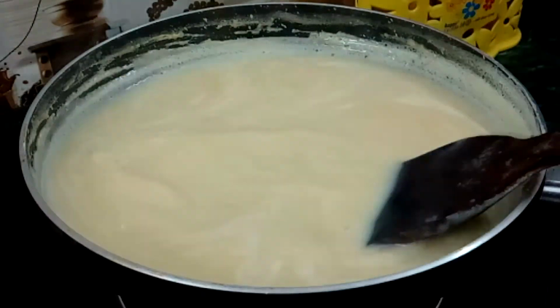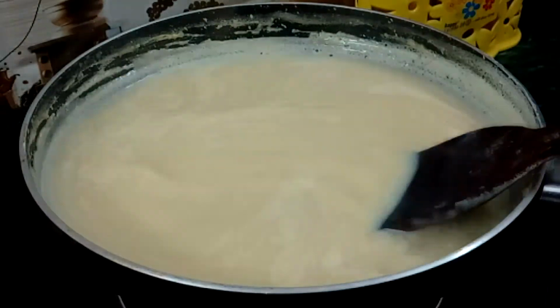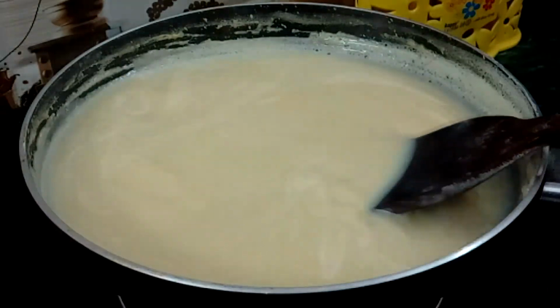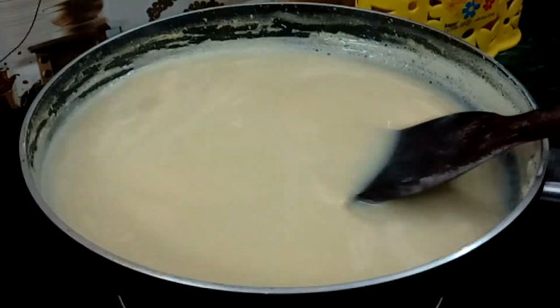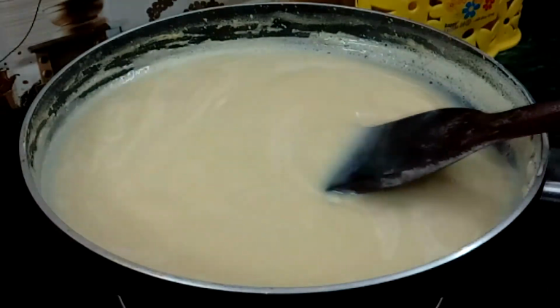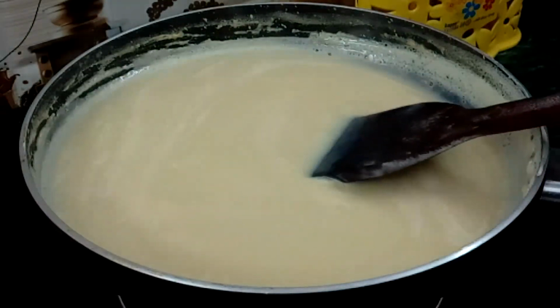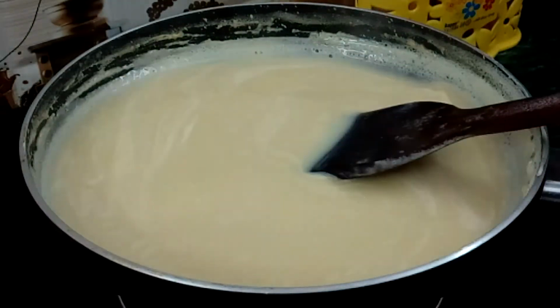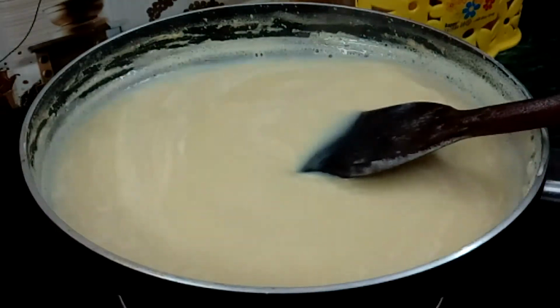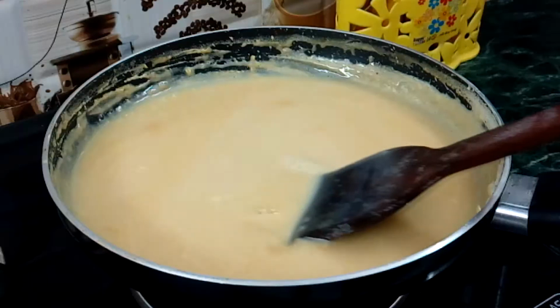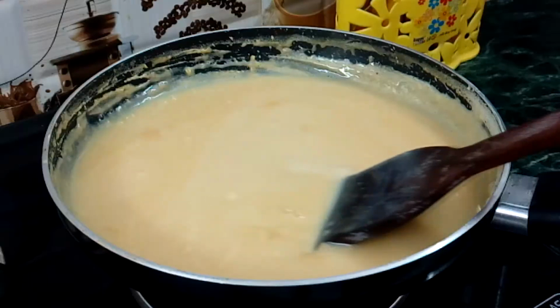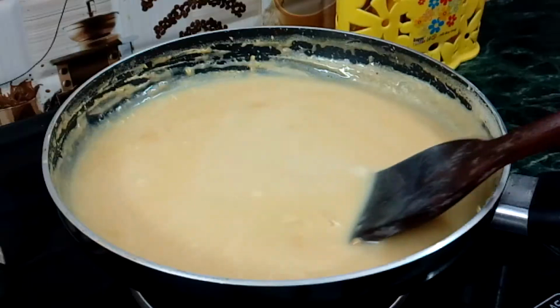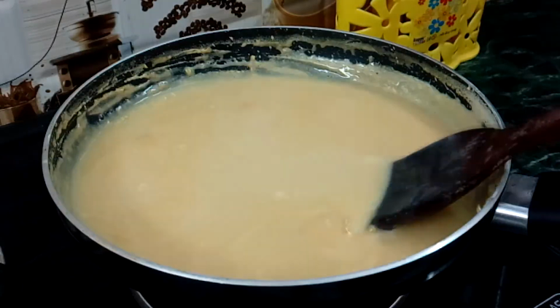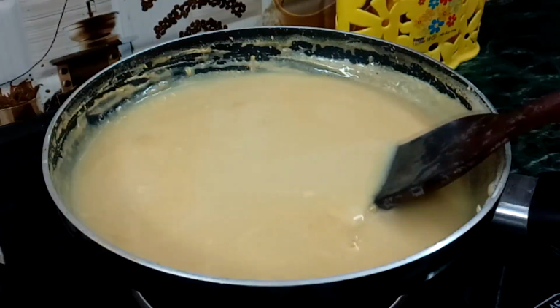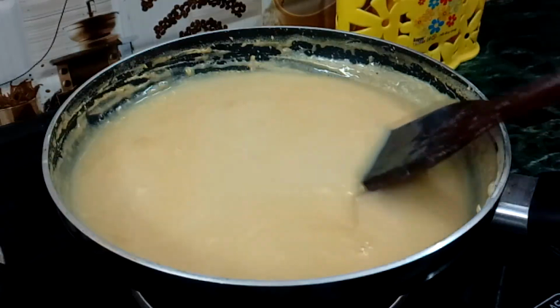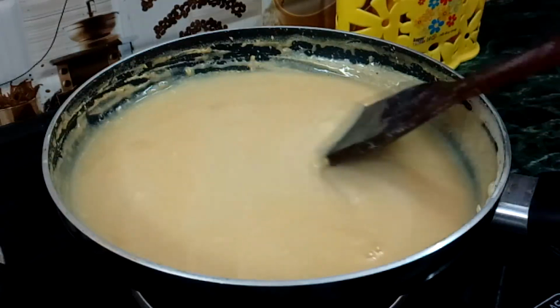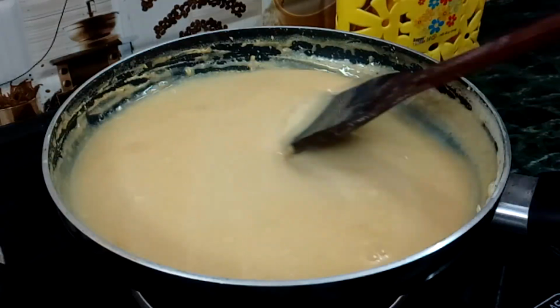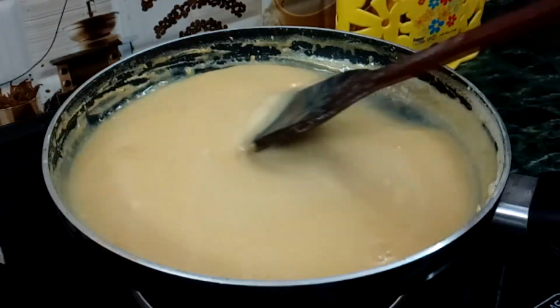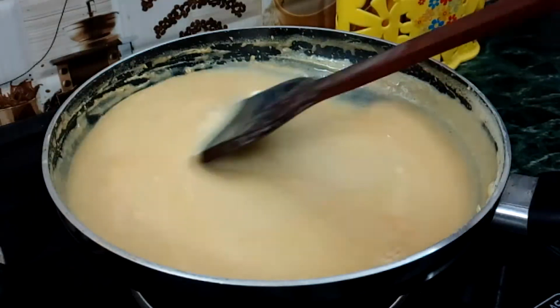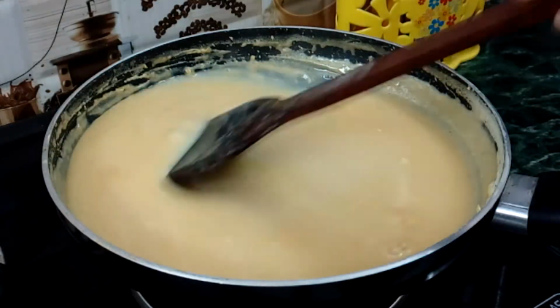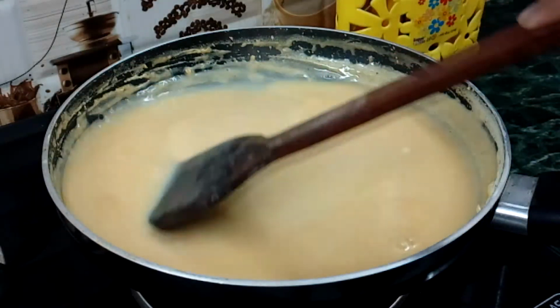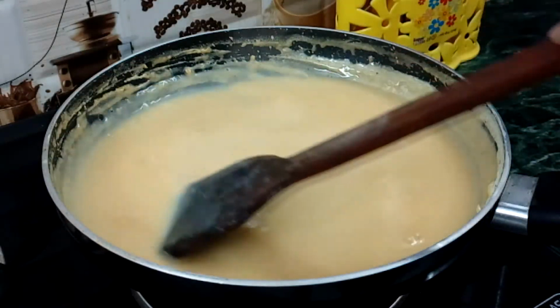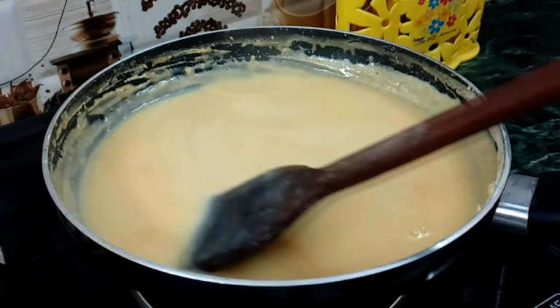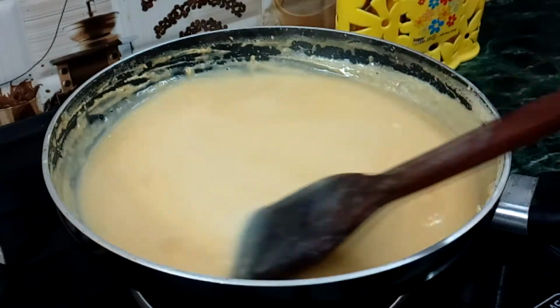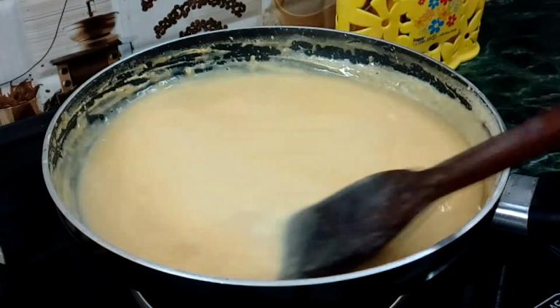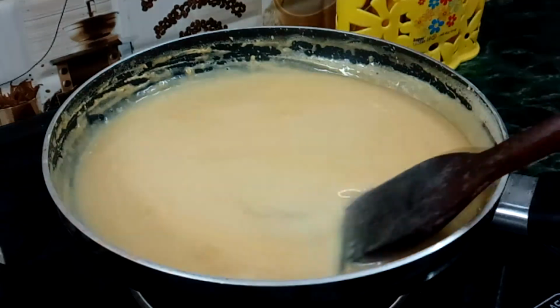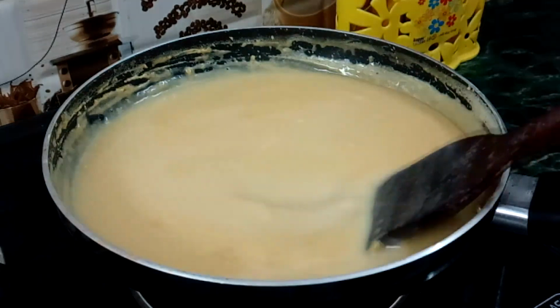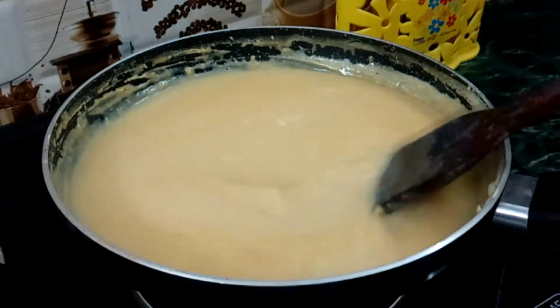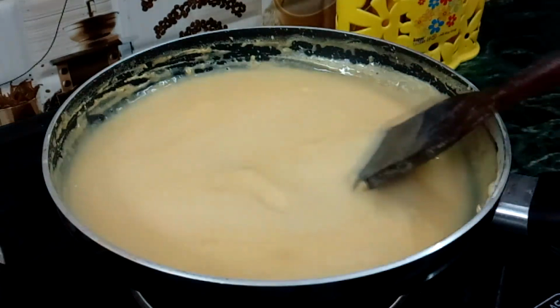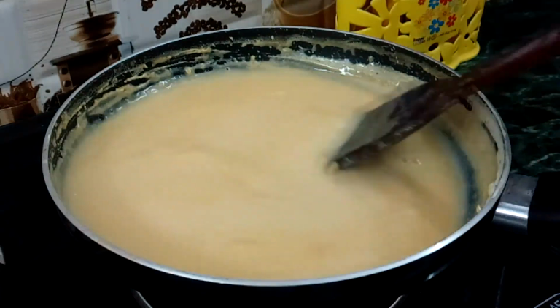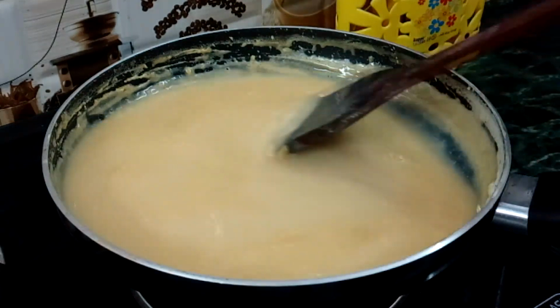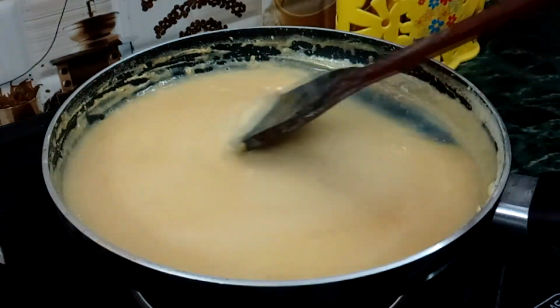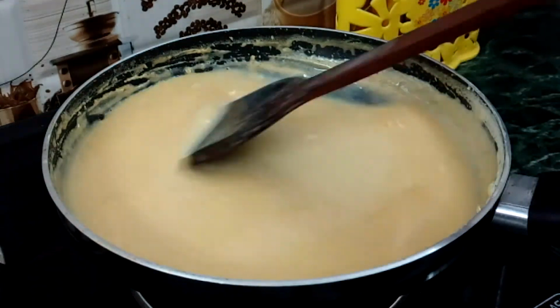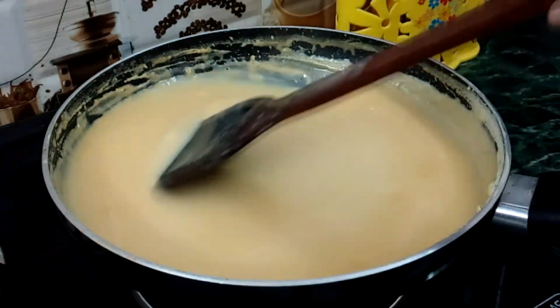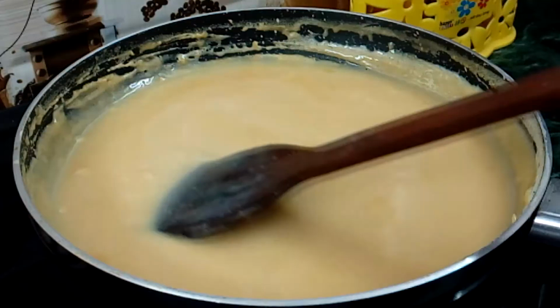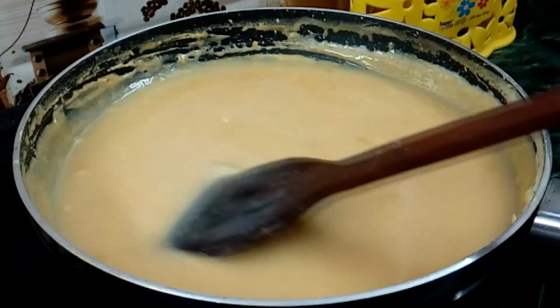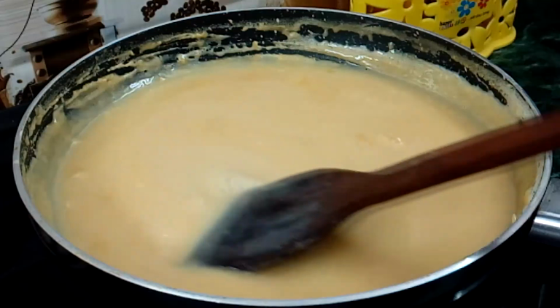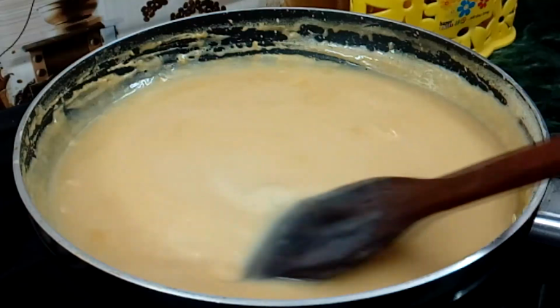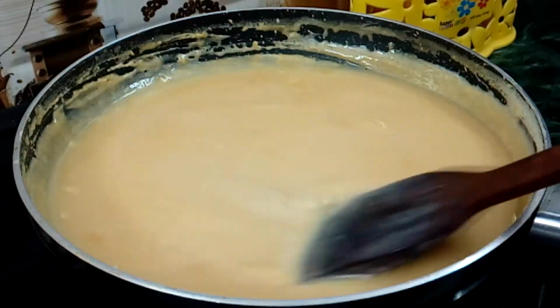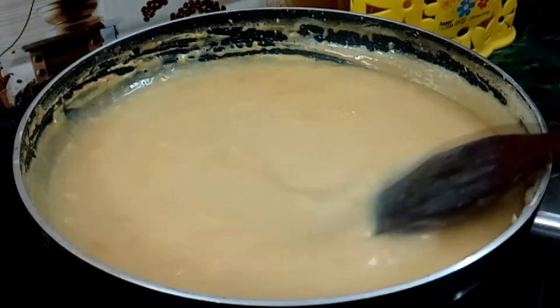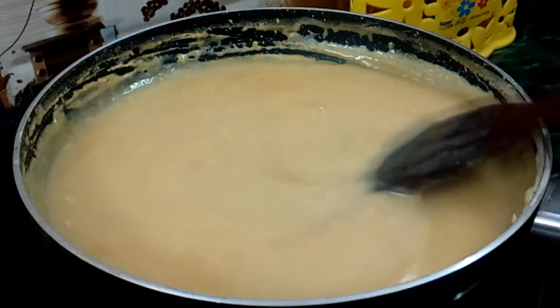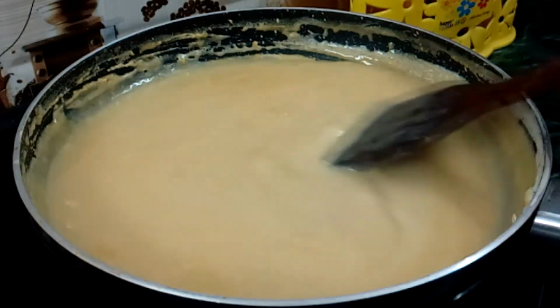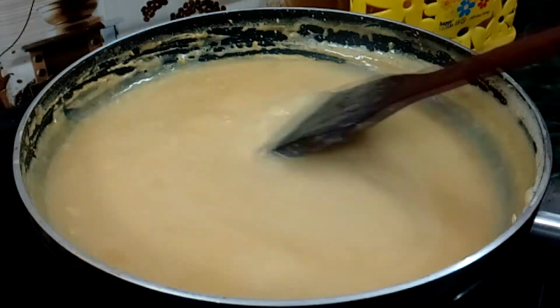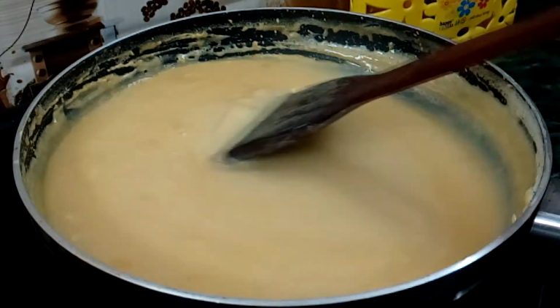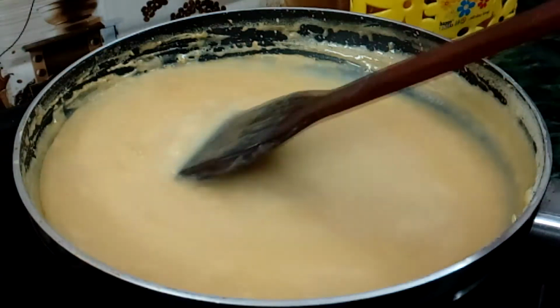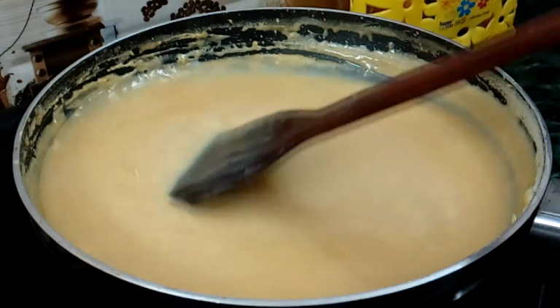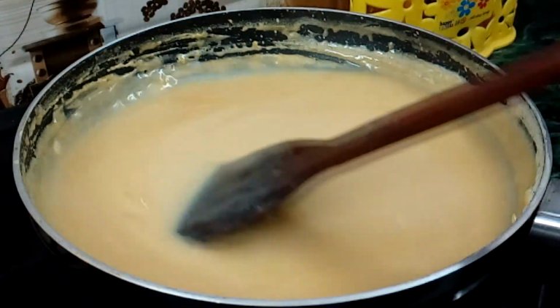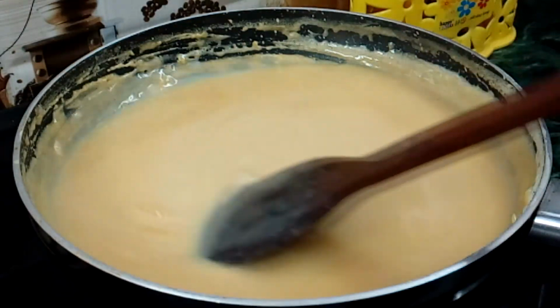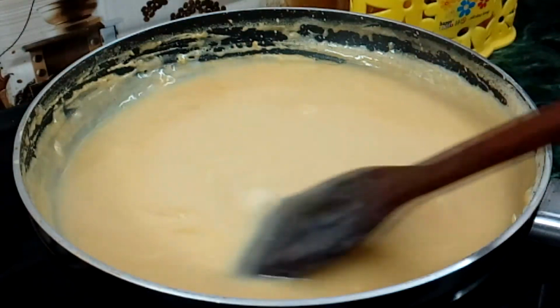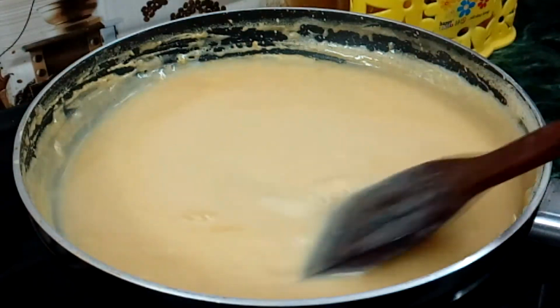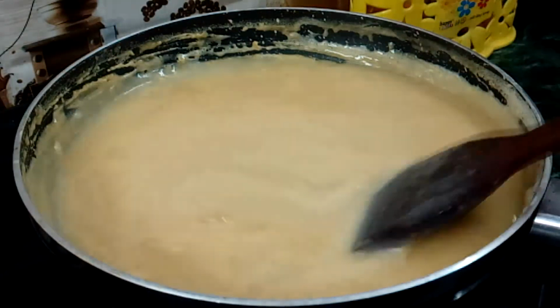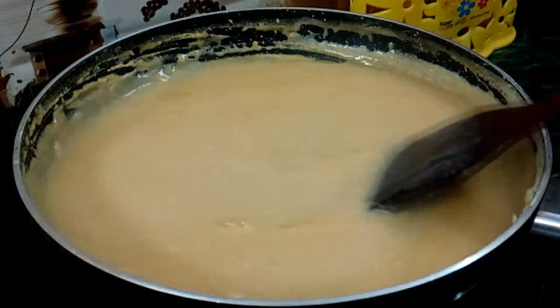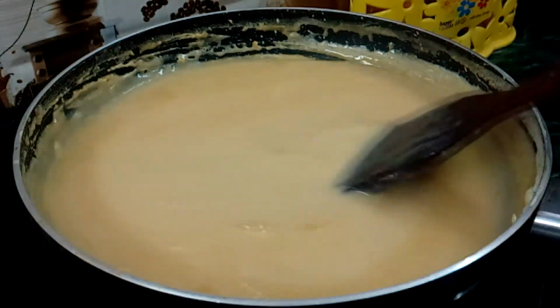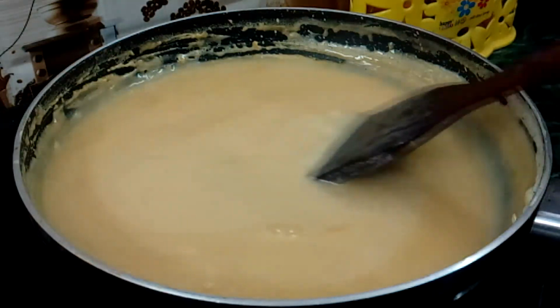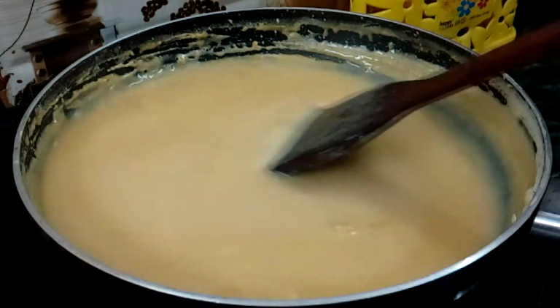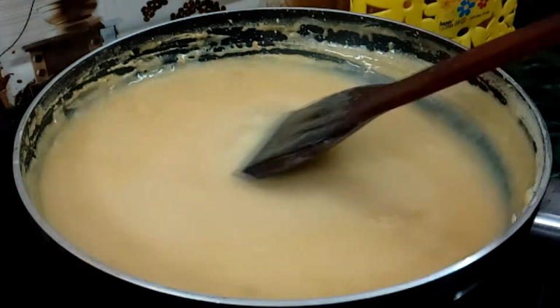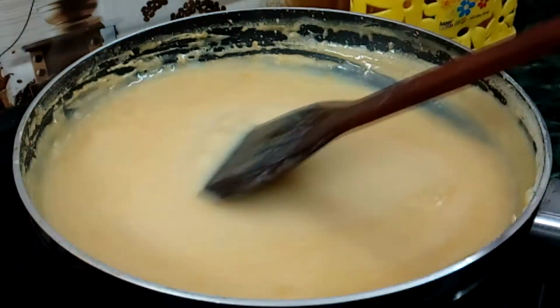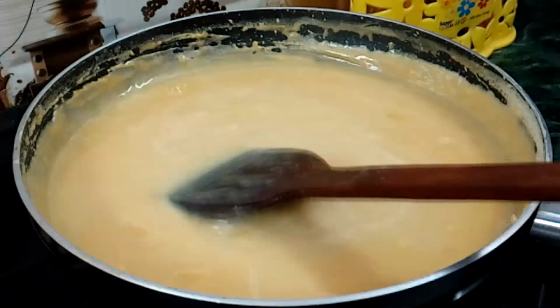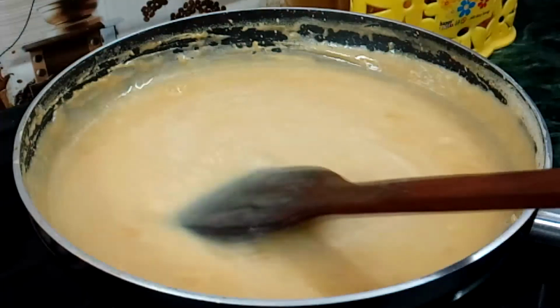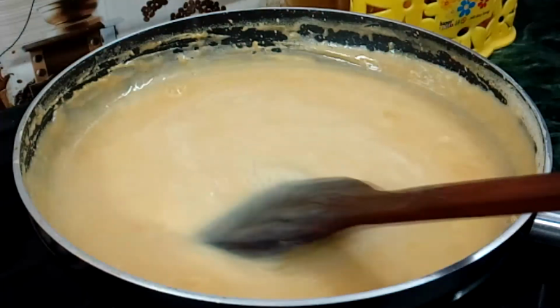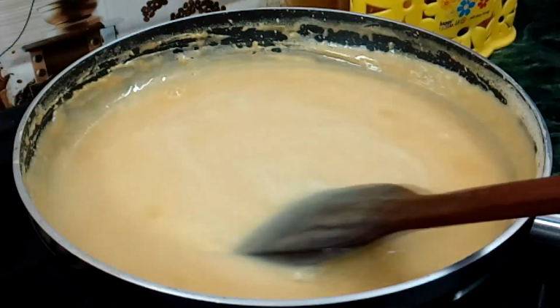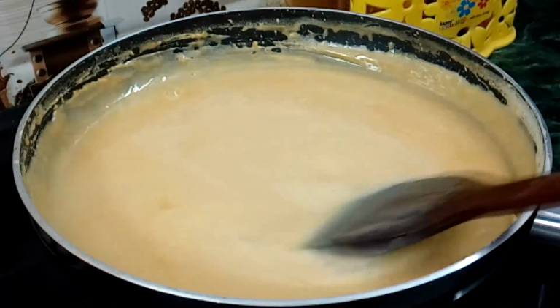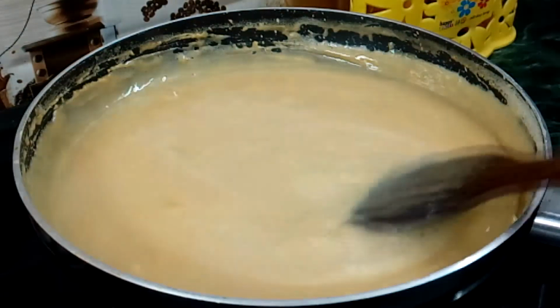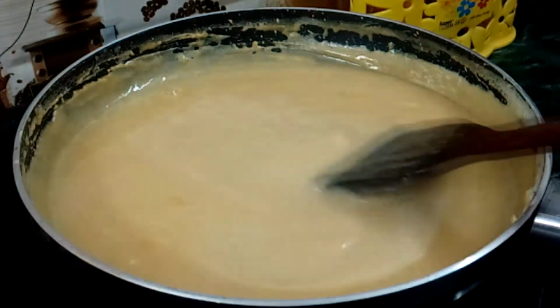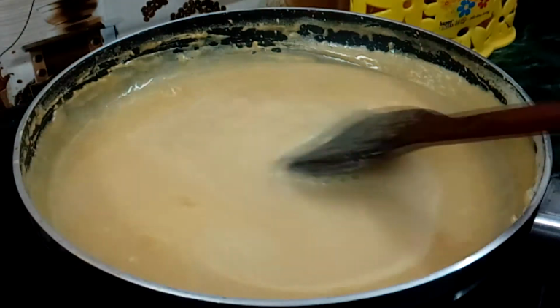It has been 40 to 45 minutes. Condensed milk is almost ready. Now we will turn off the gas.